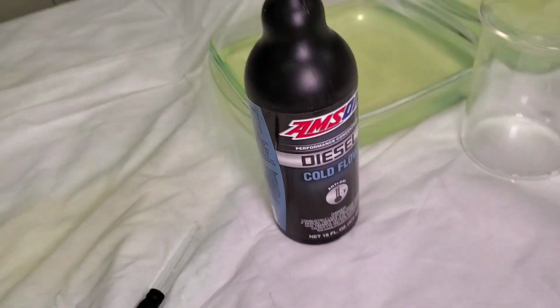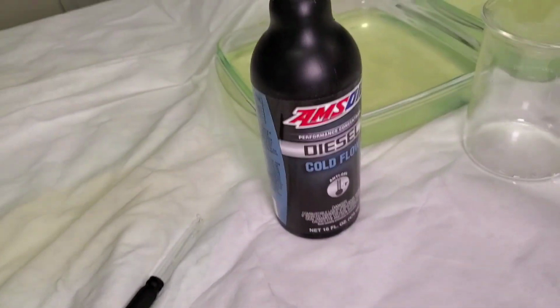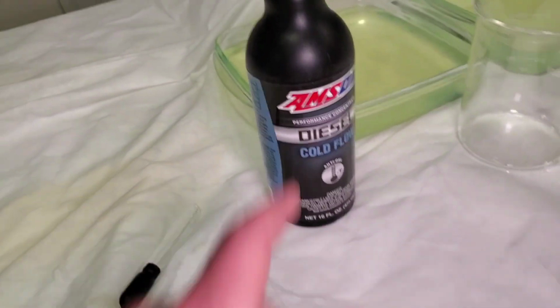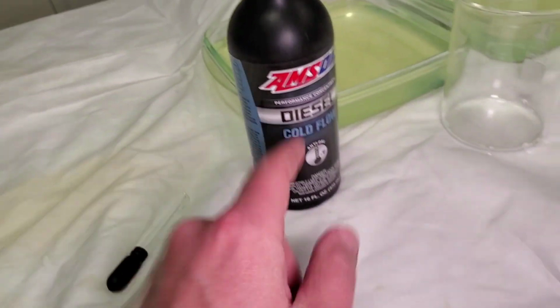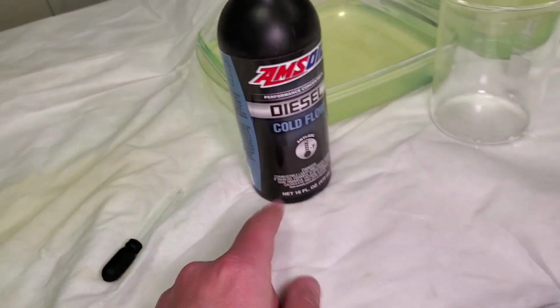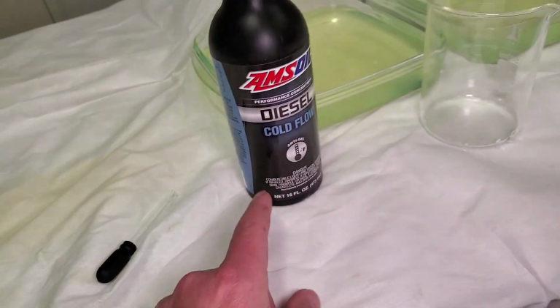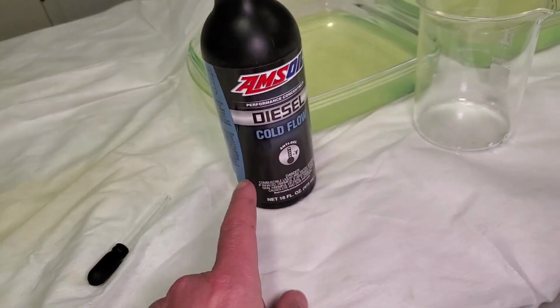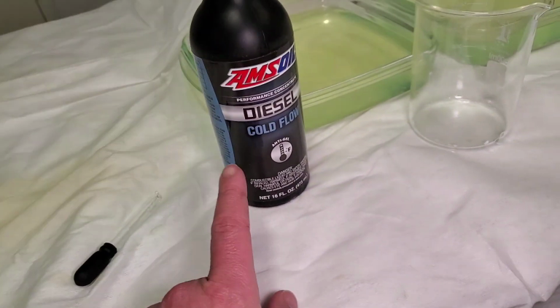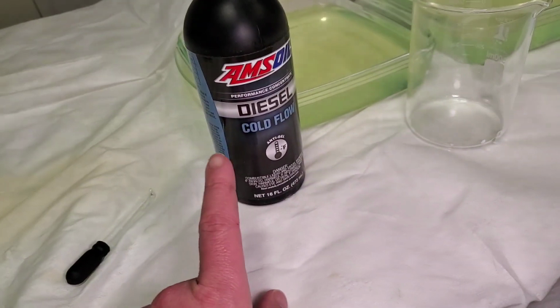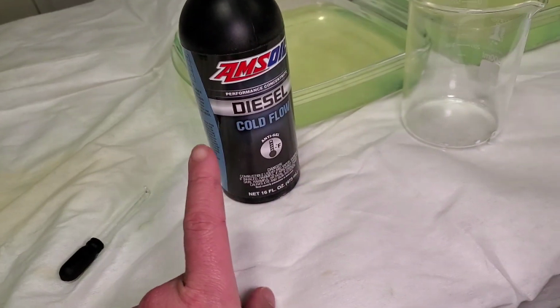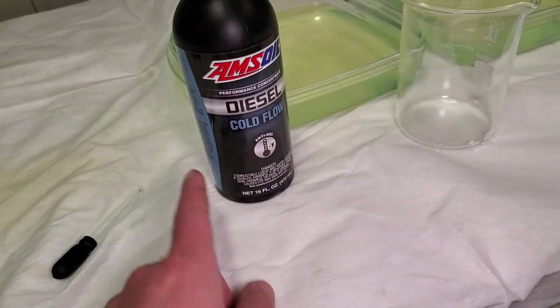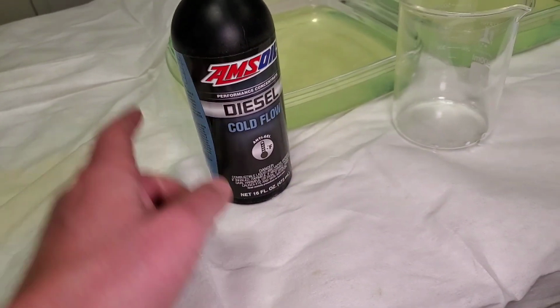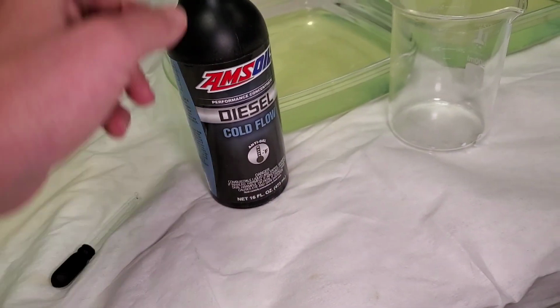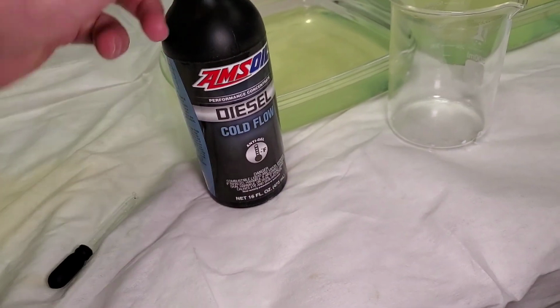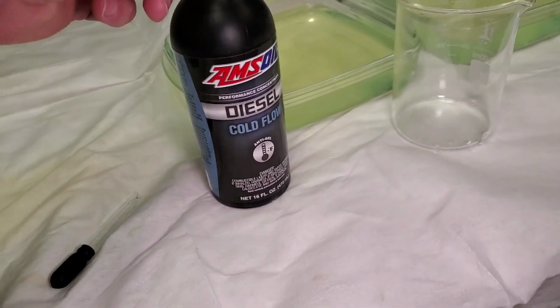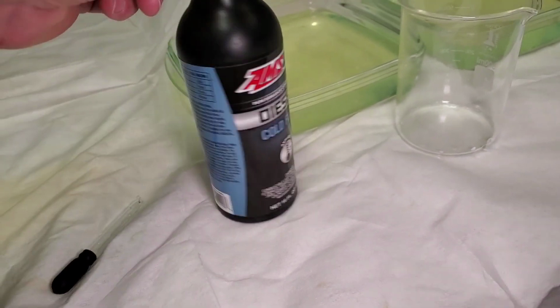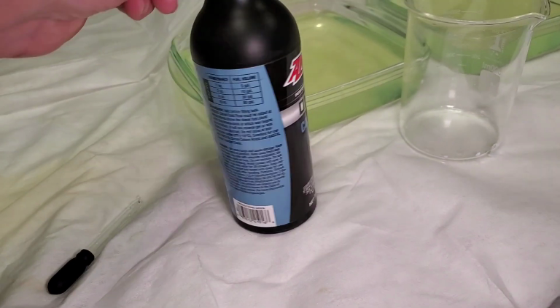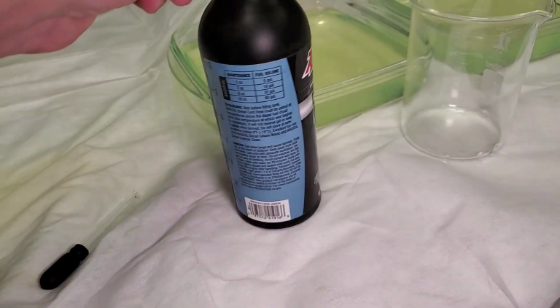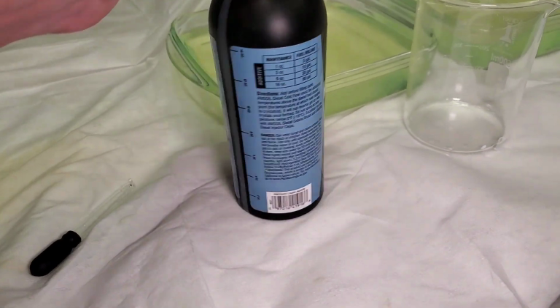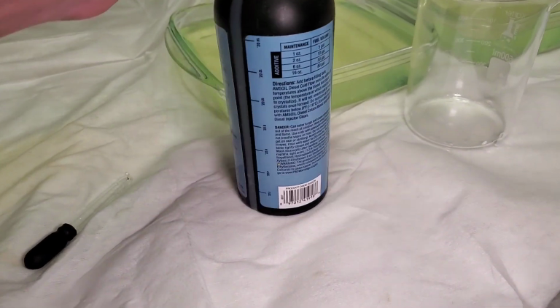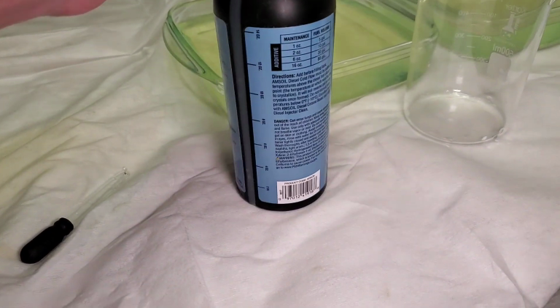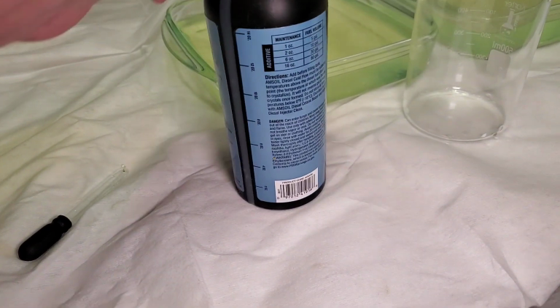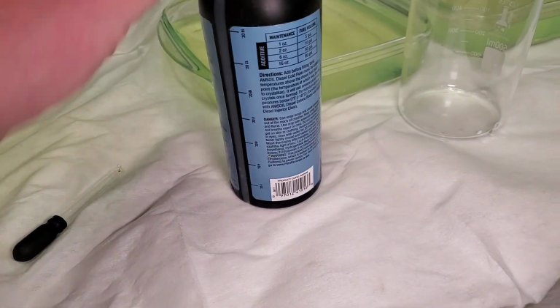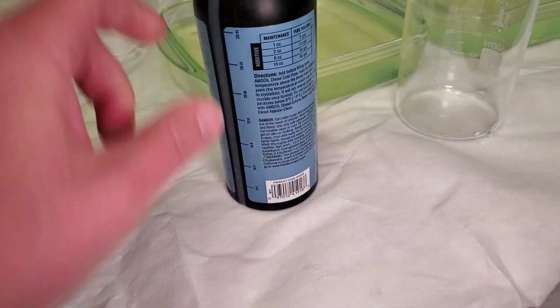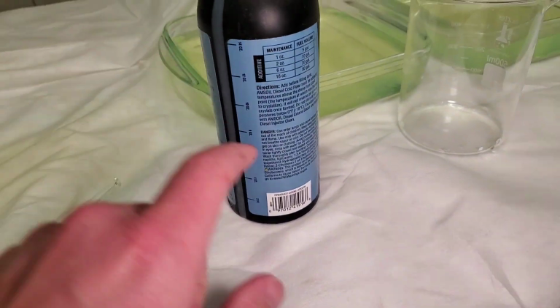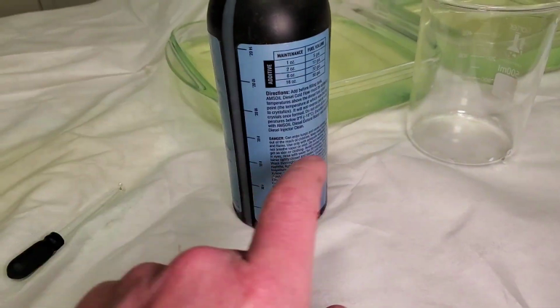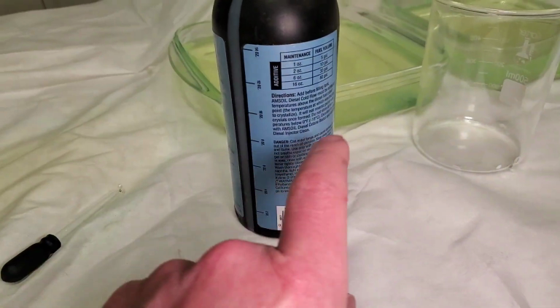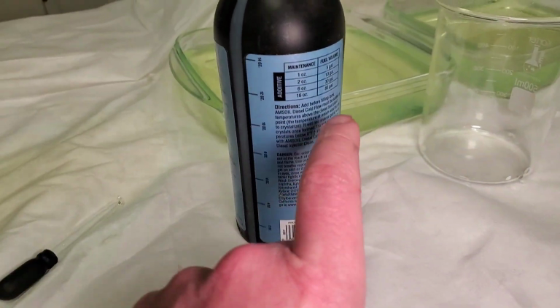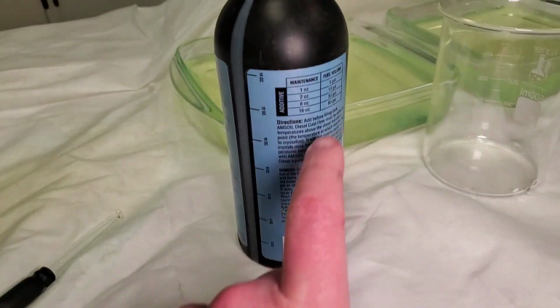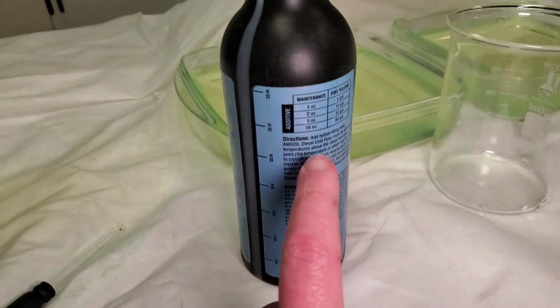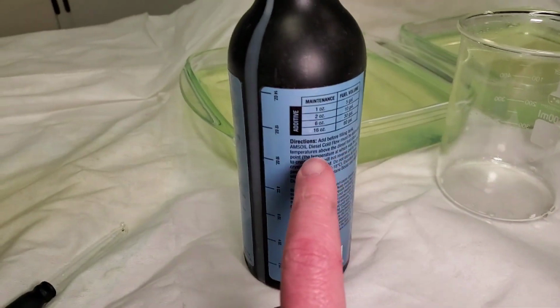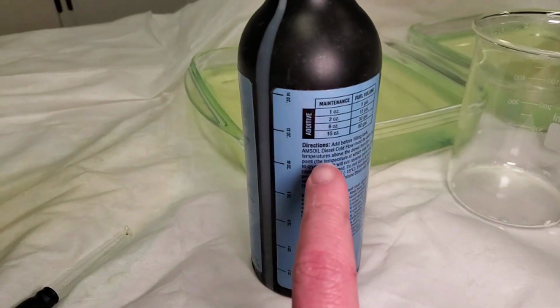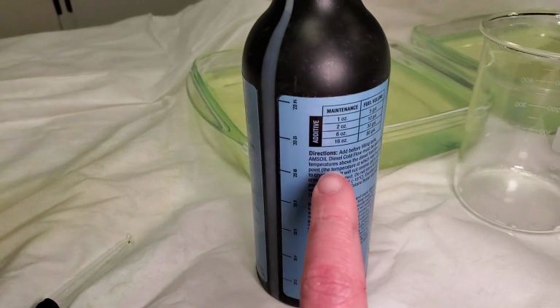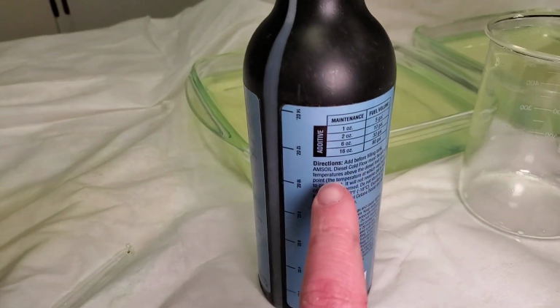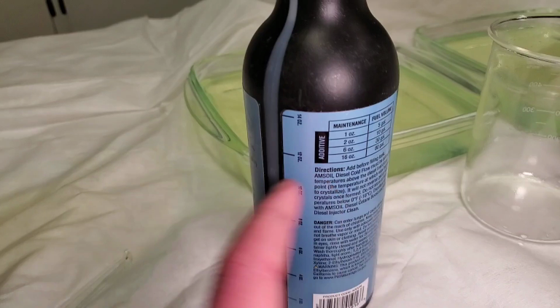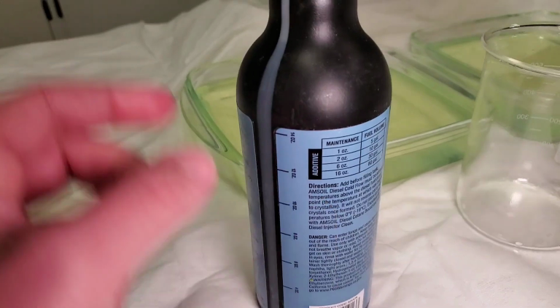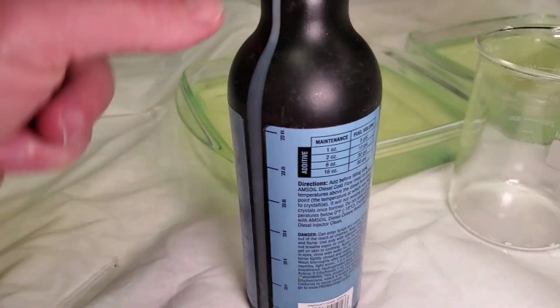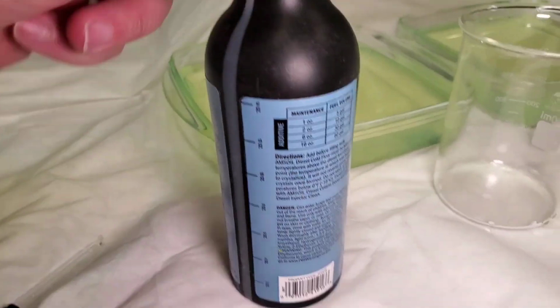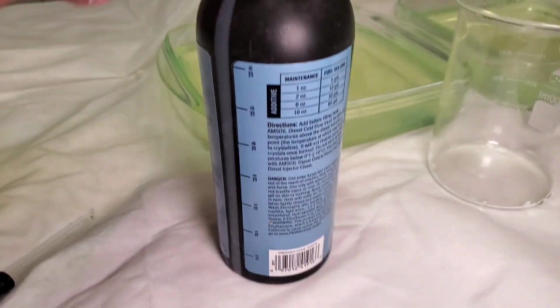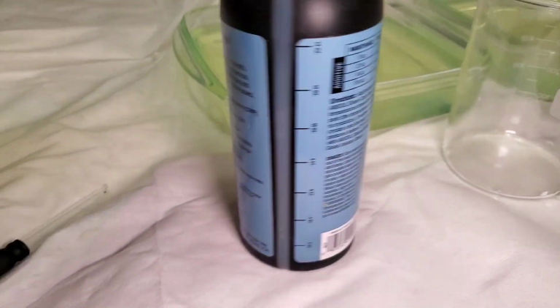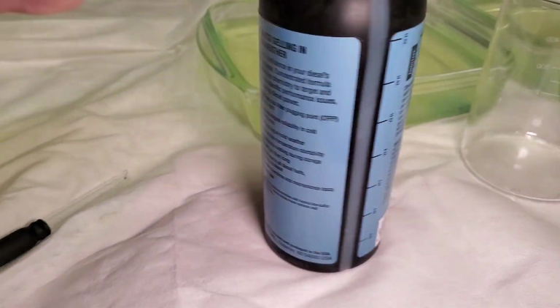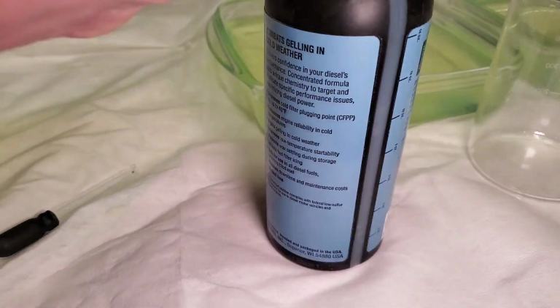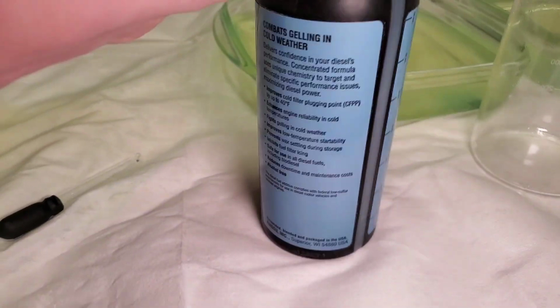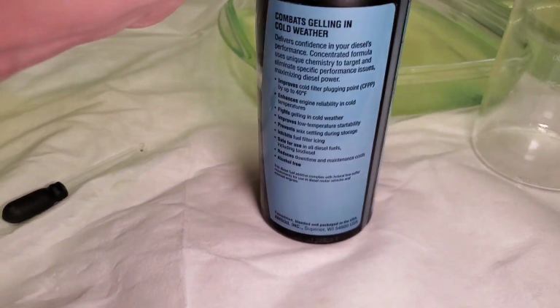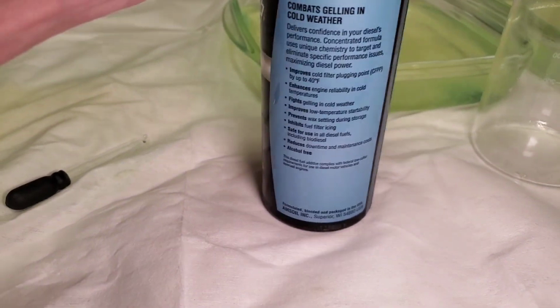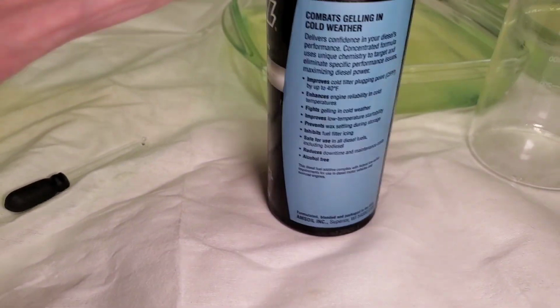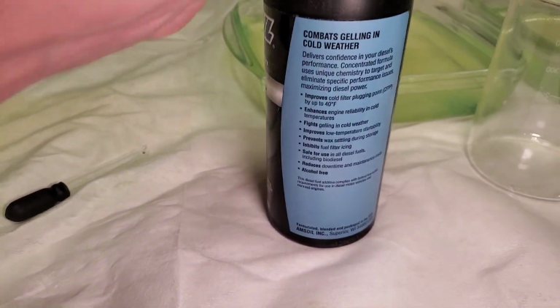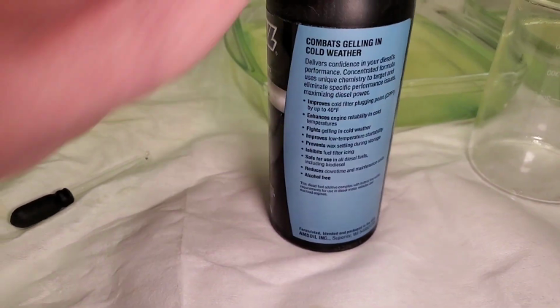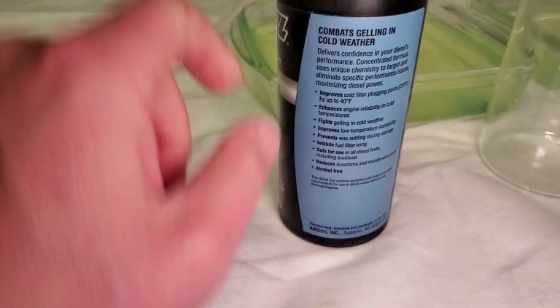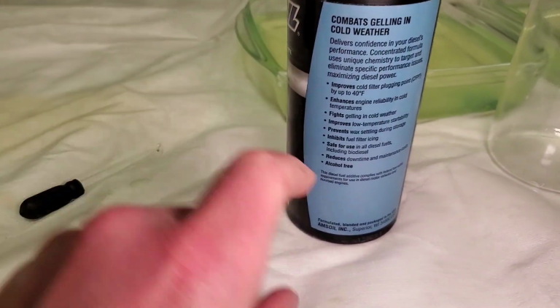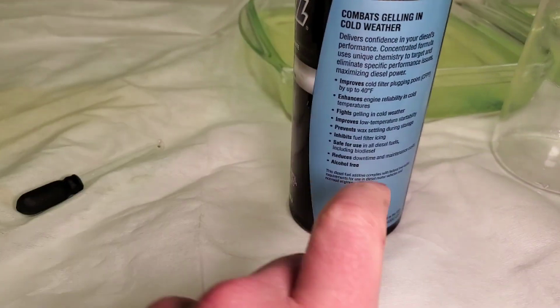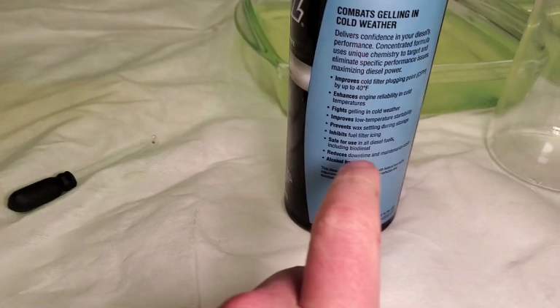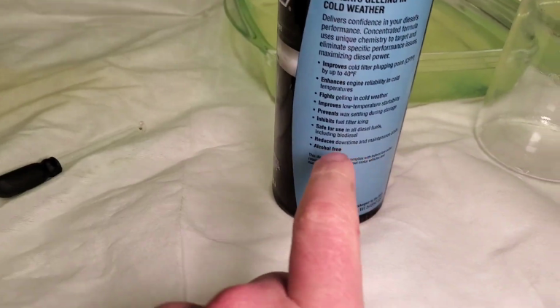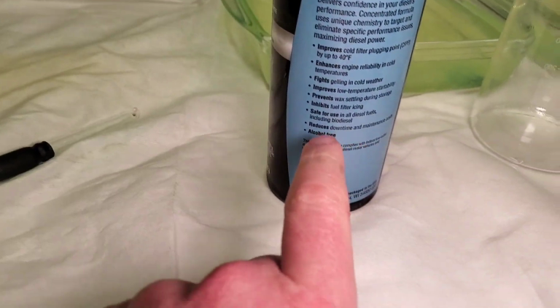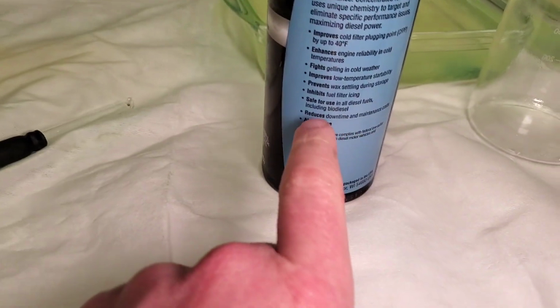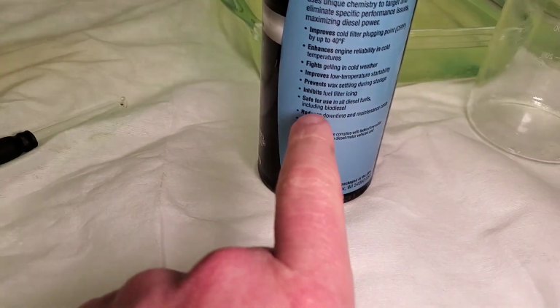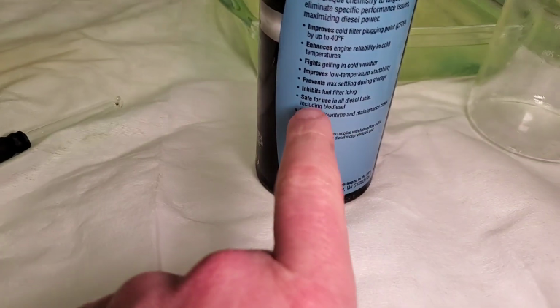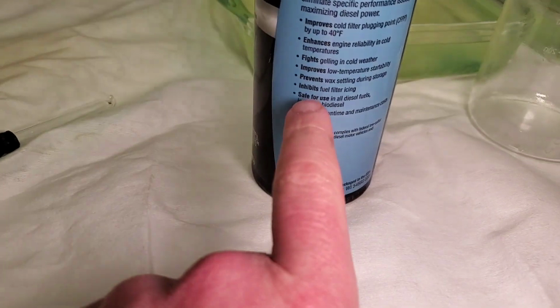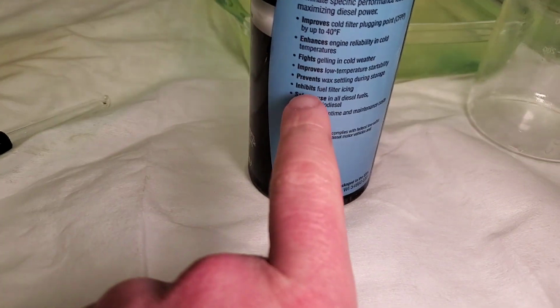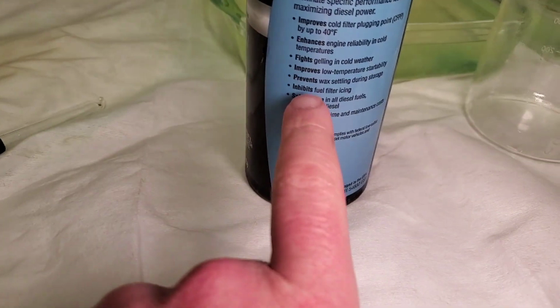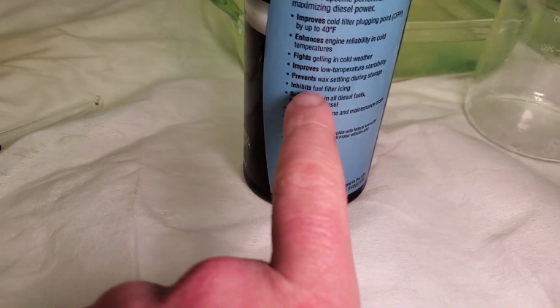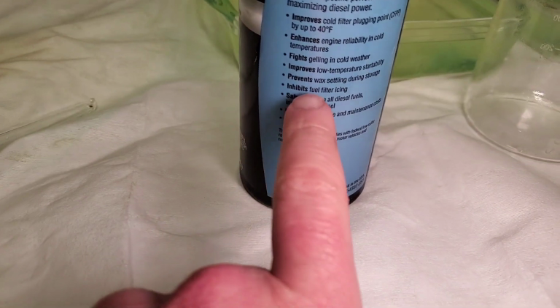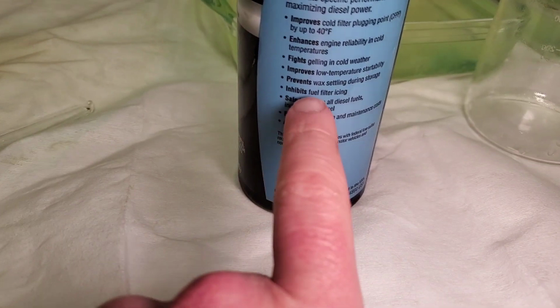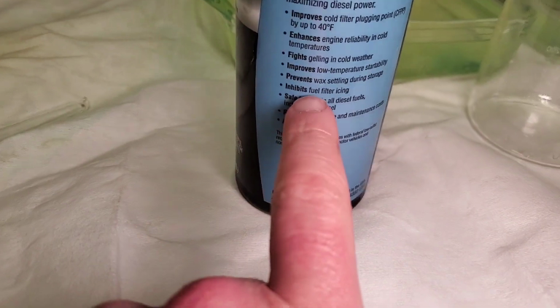That's exactly what Amsoil specifically mentions — the anti-wax settling property.